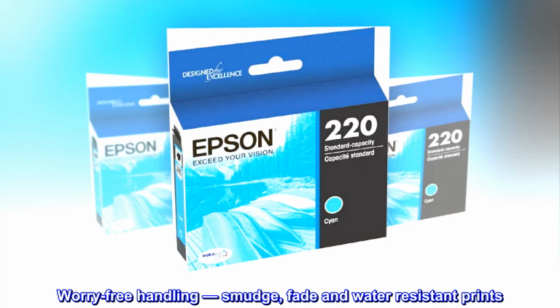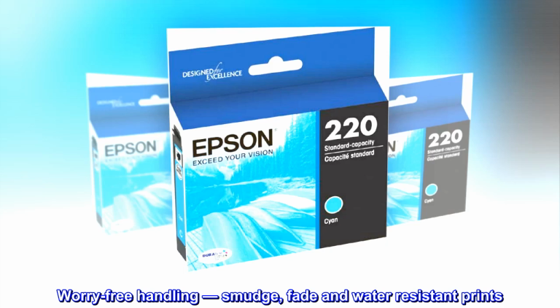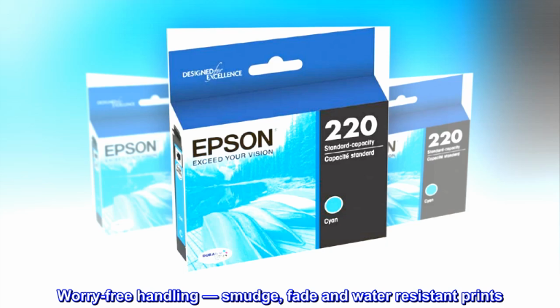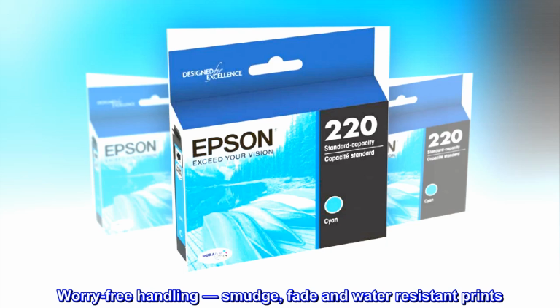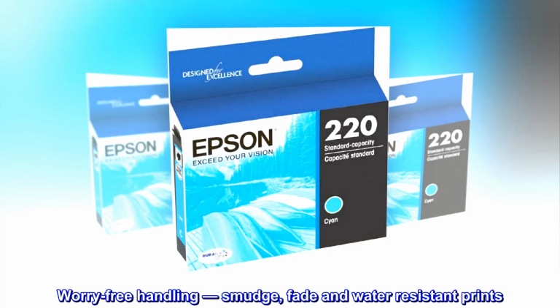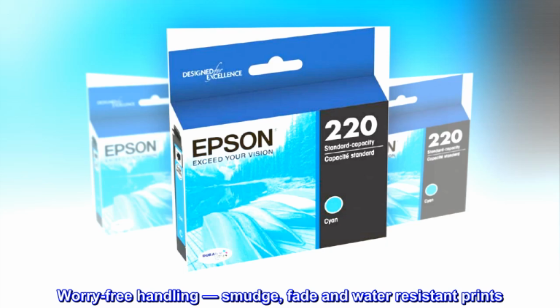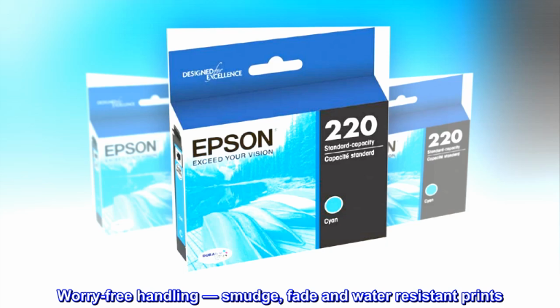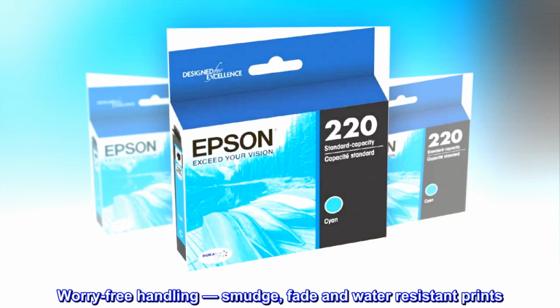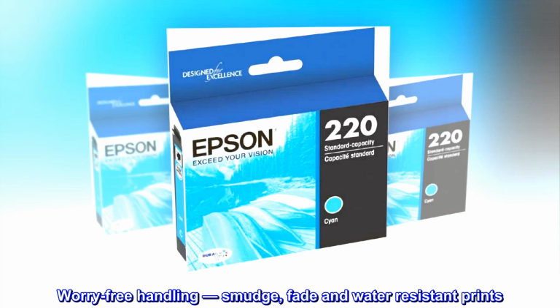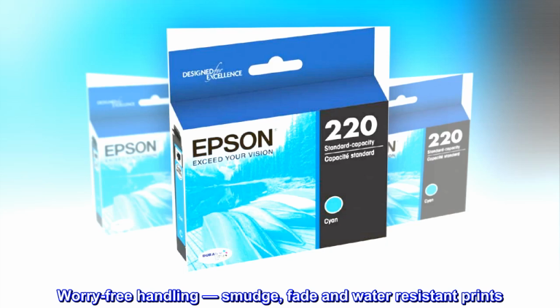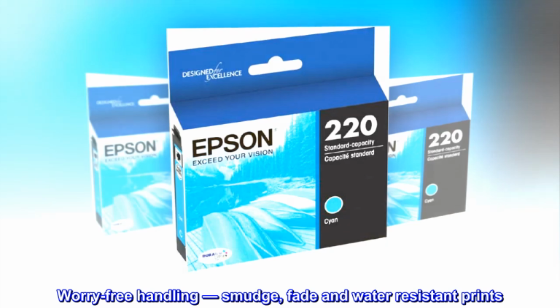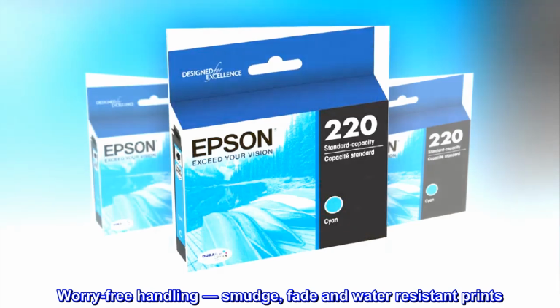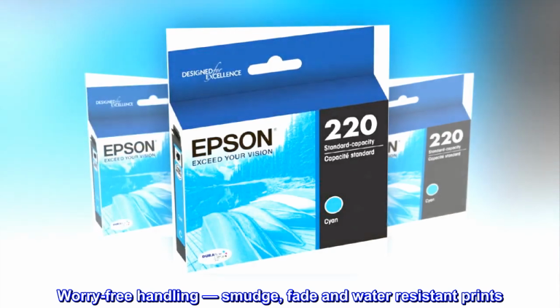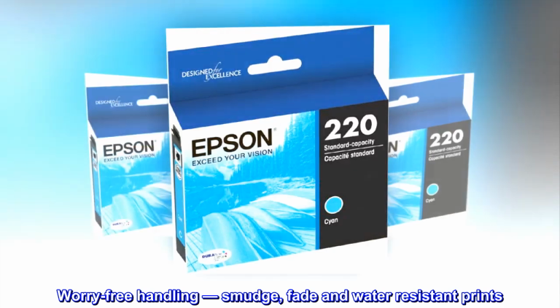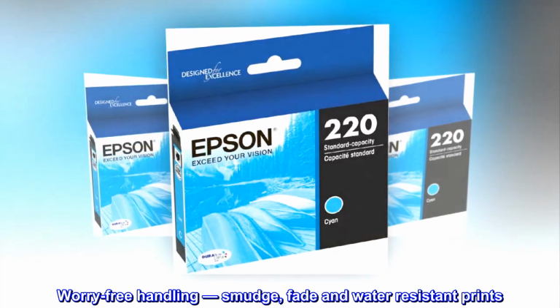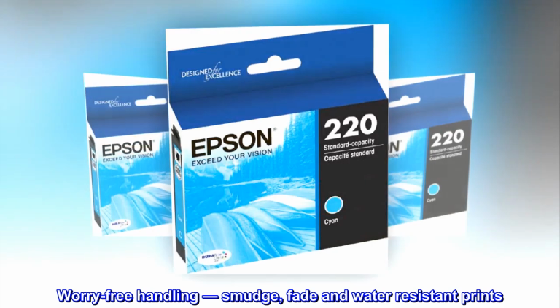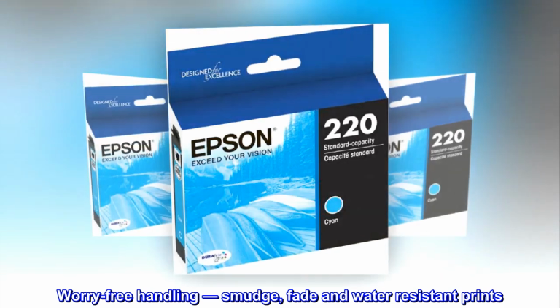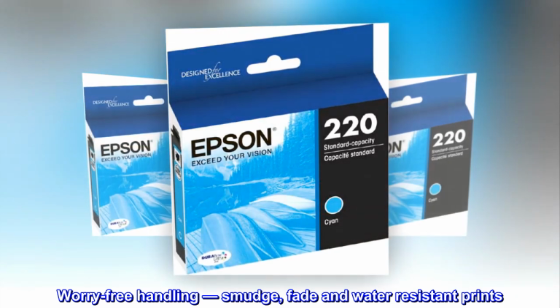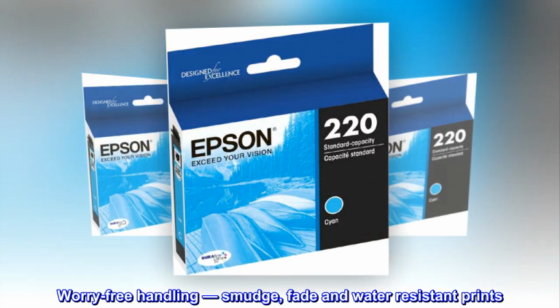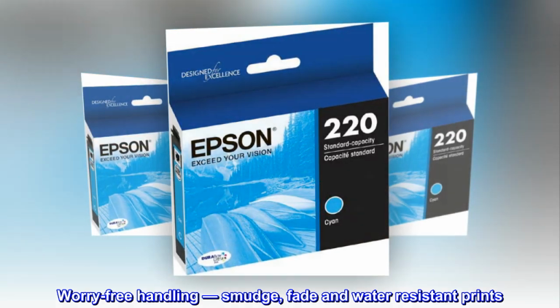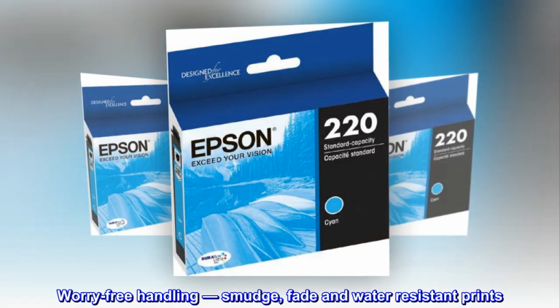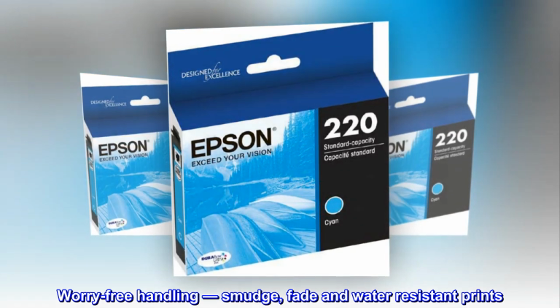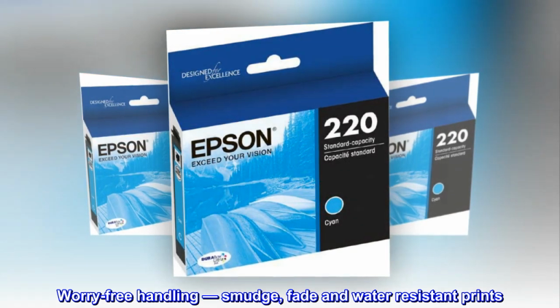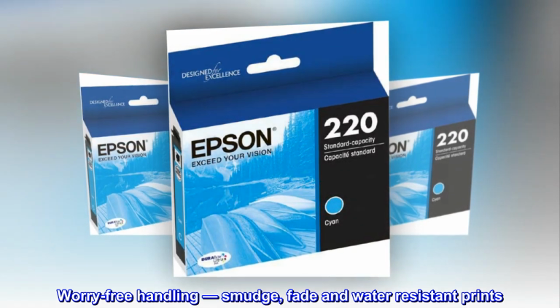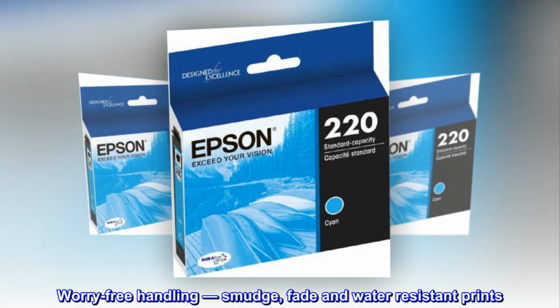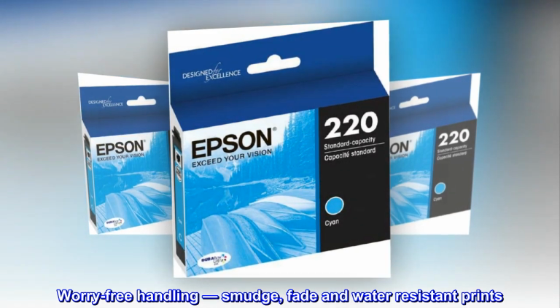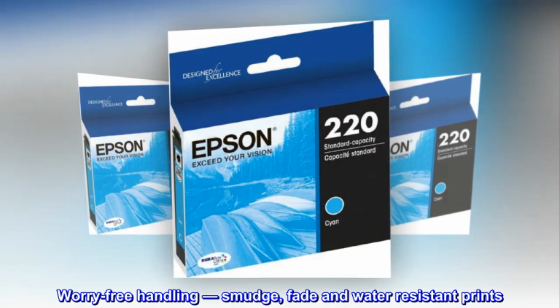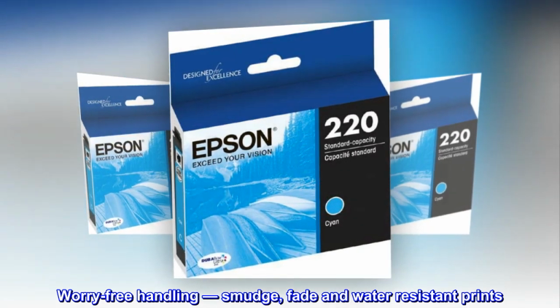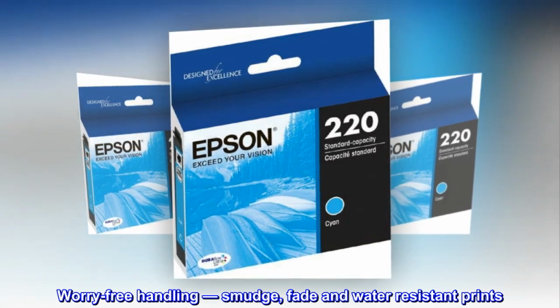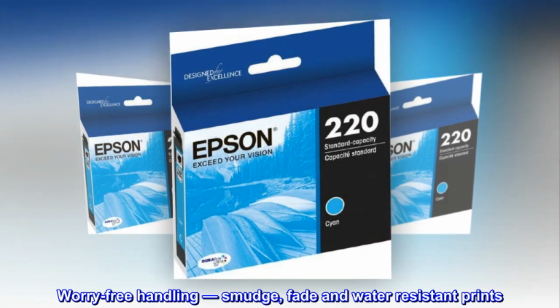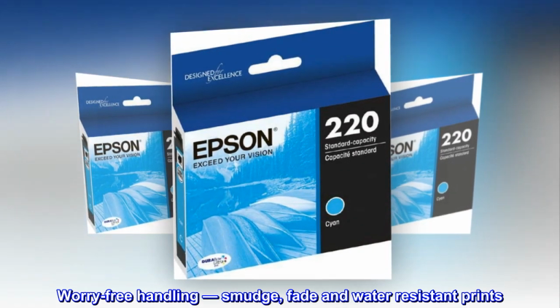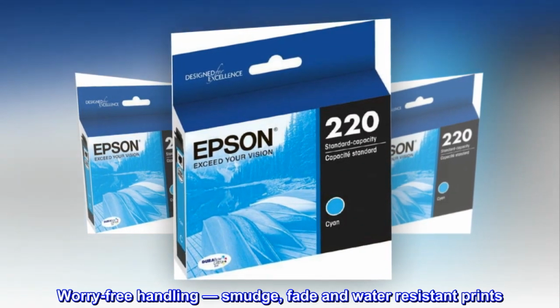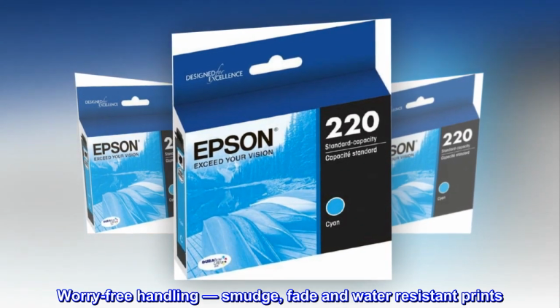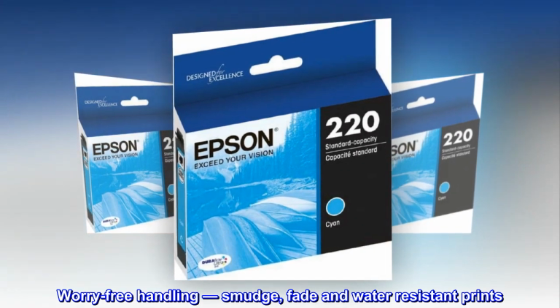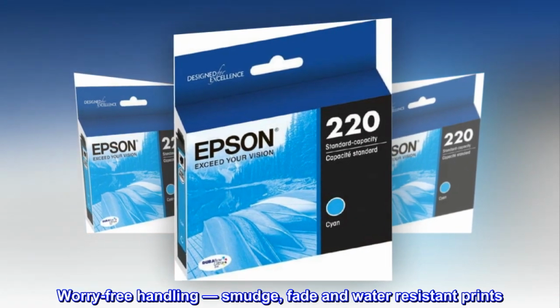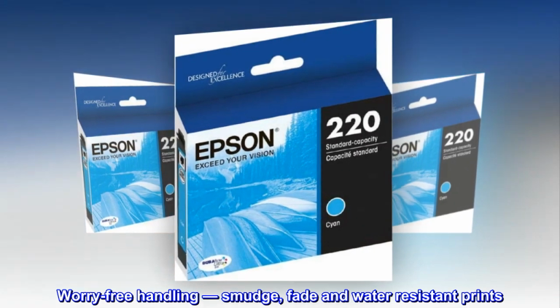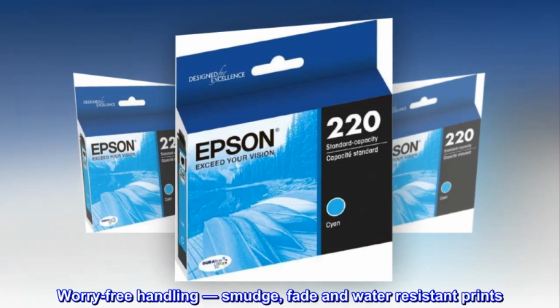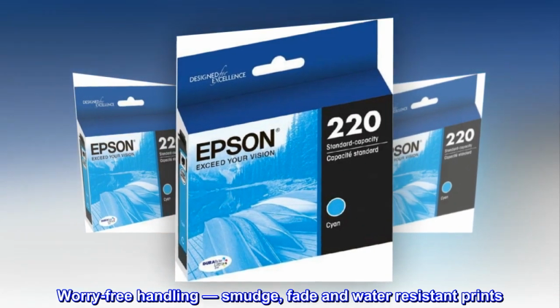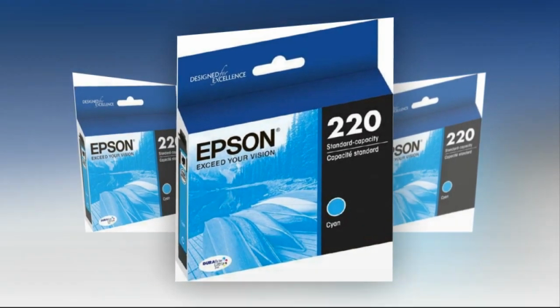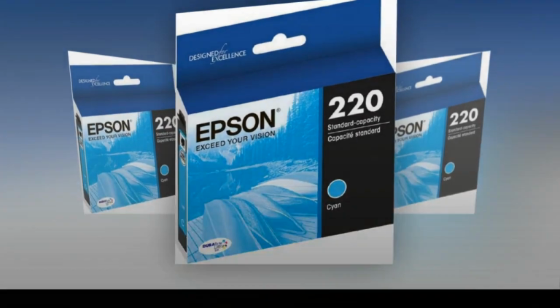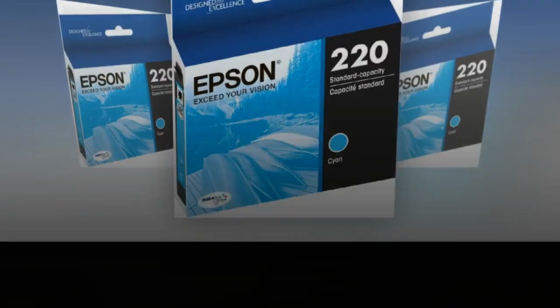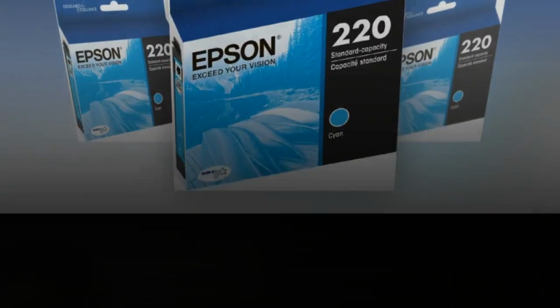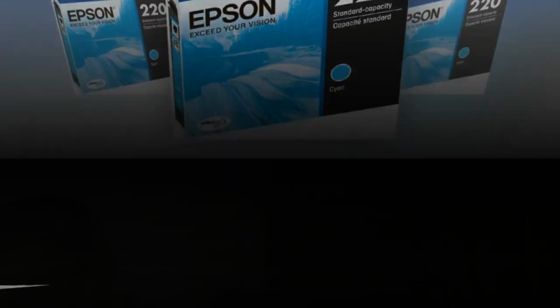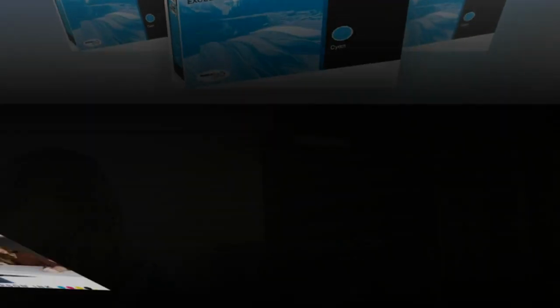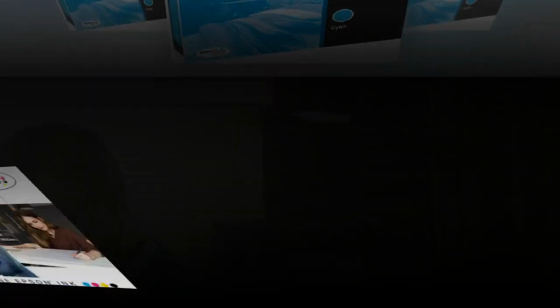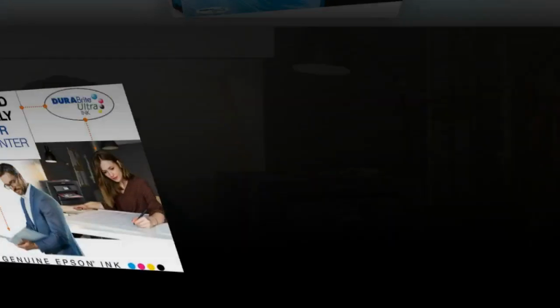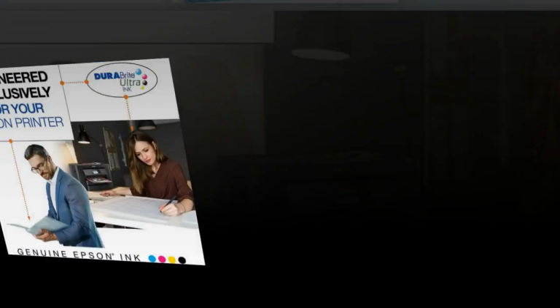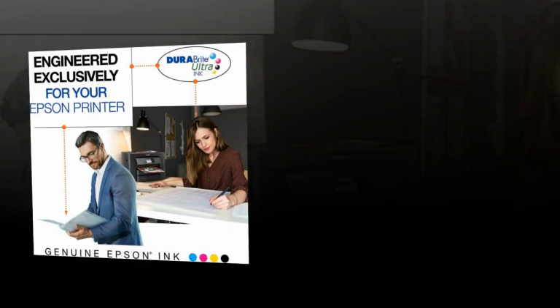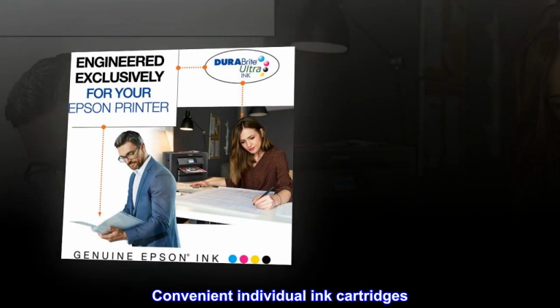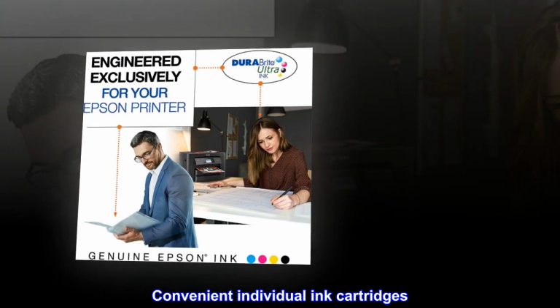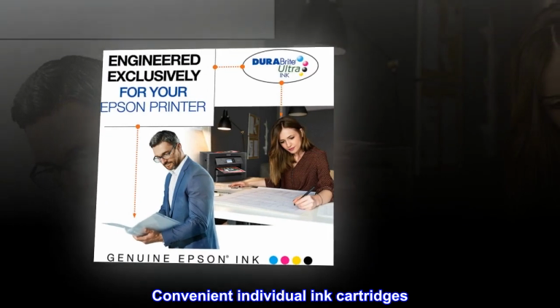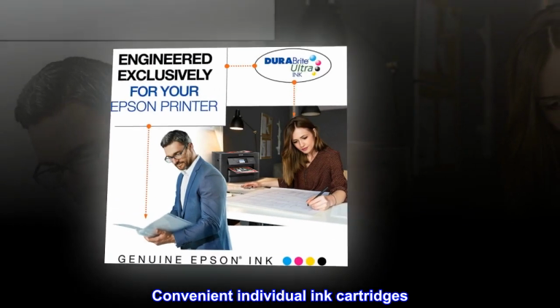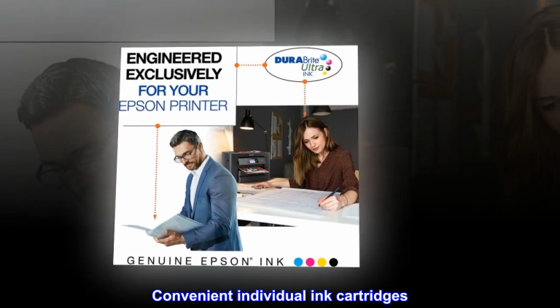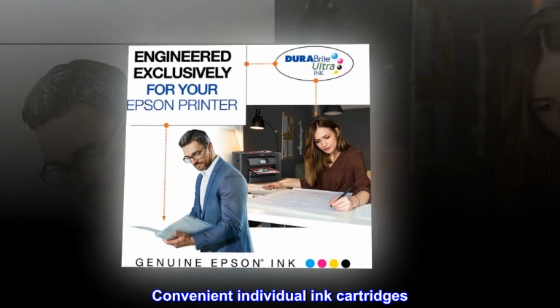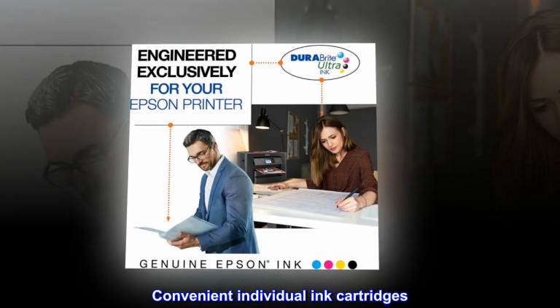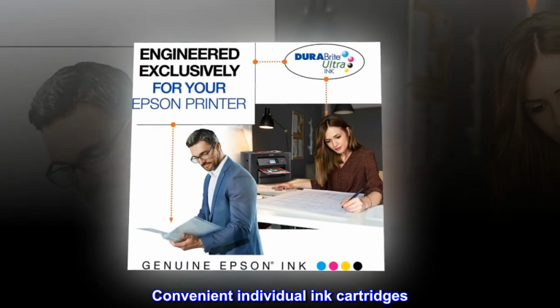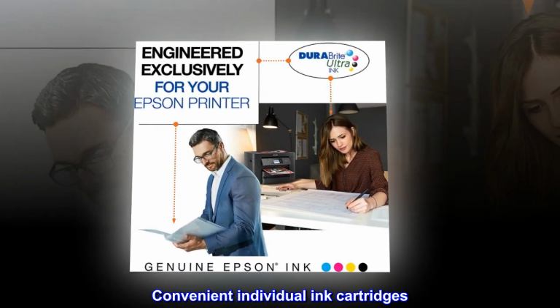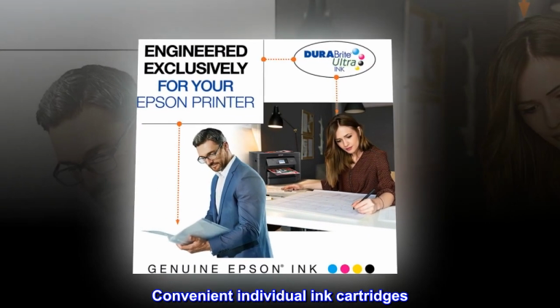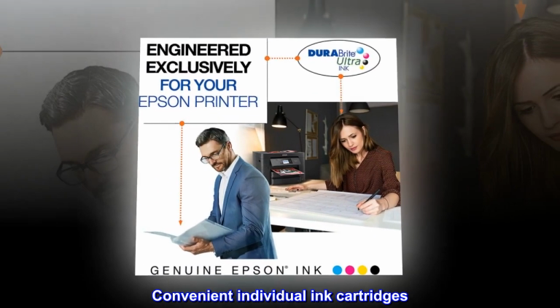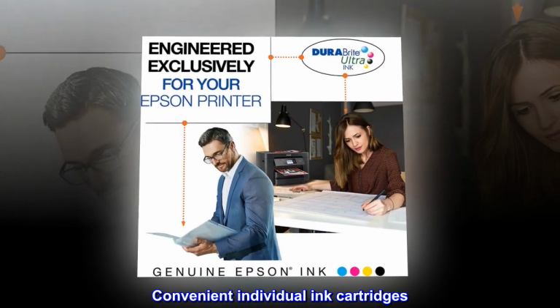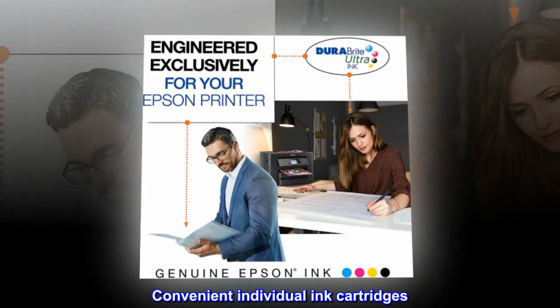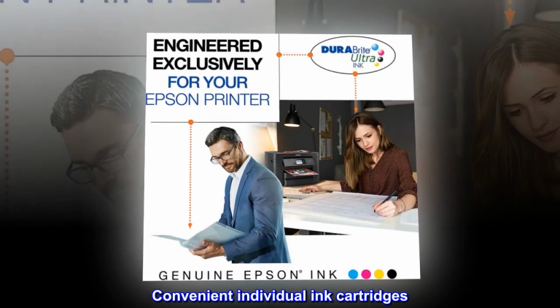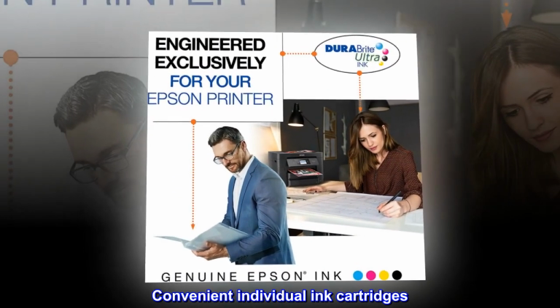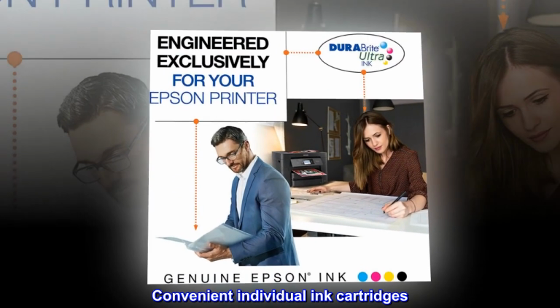Worry-free handling — smudge, fade and water-resistant prints. Convenient individual ink cartridges.